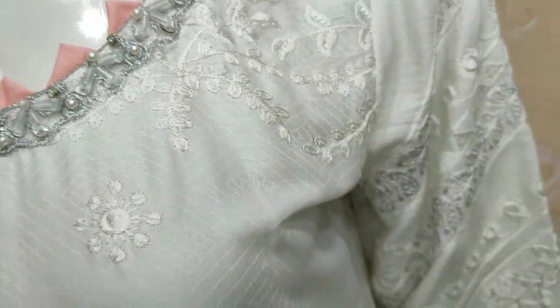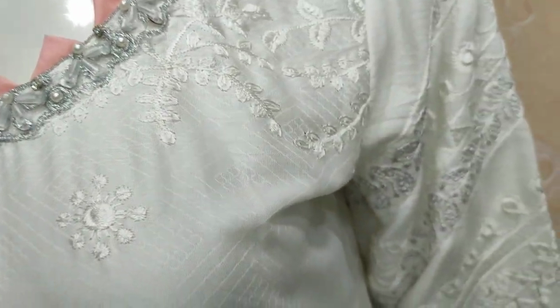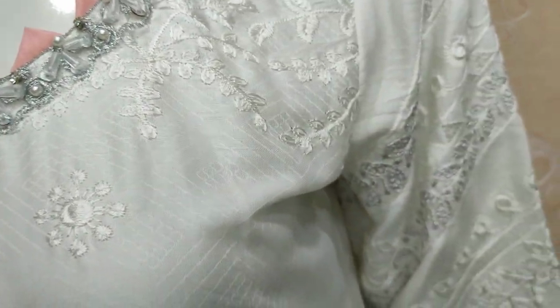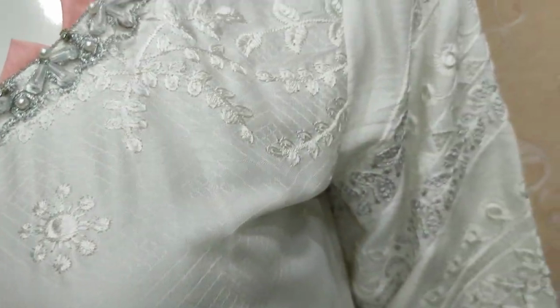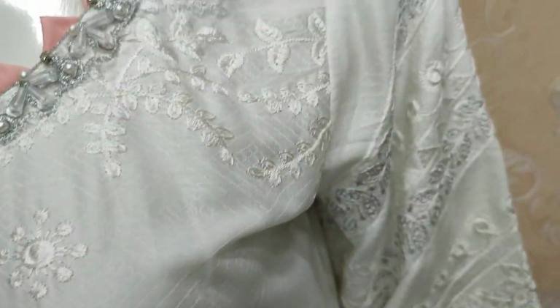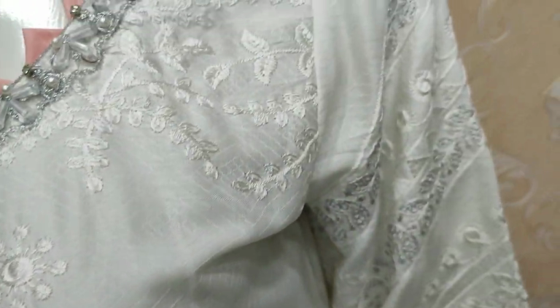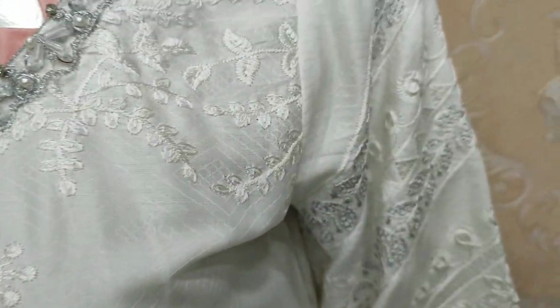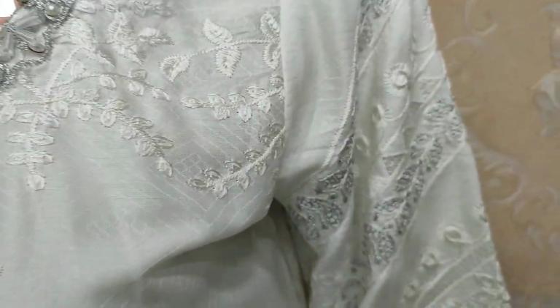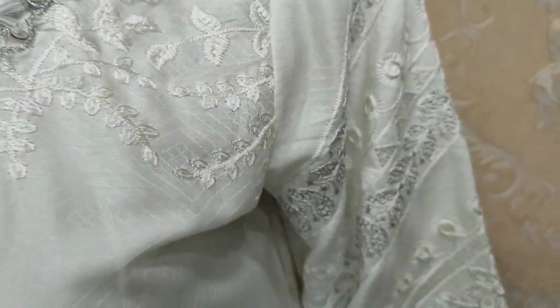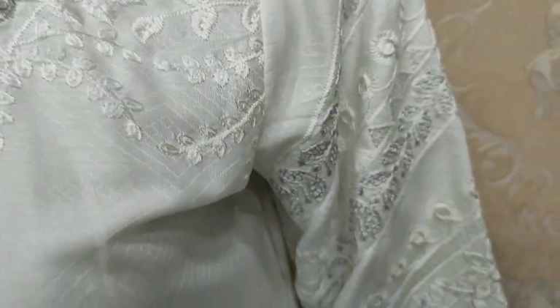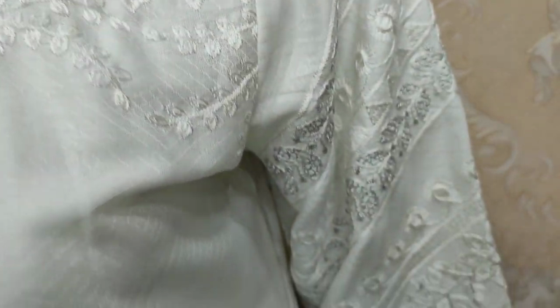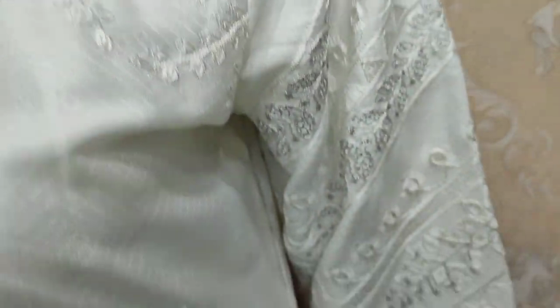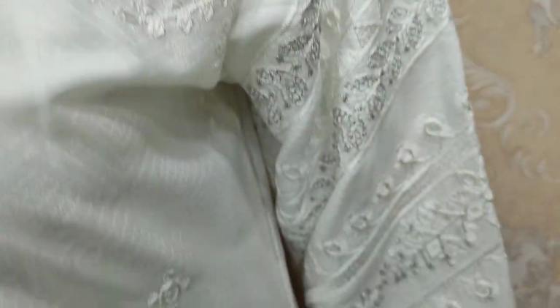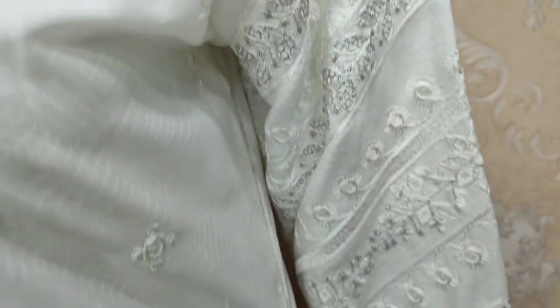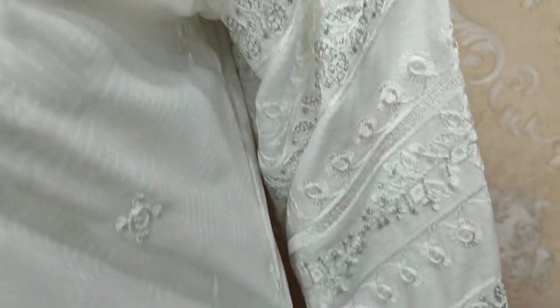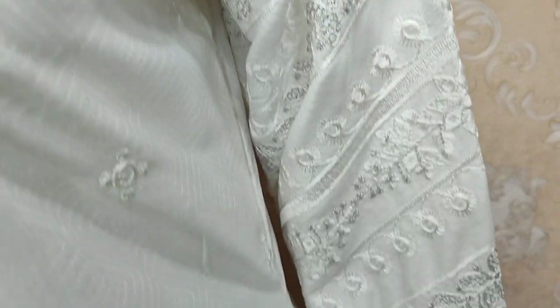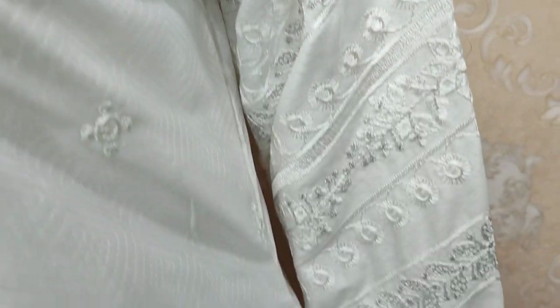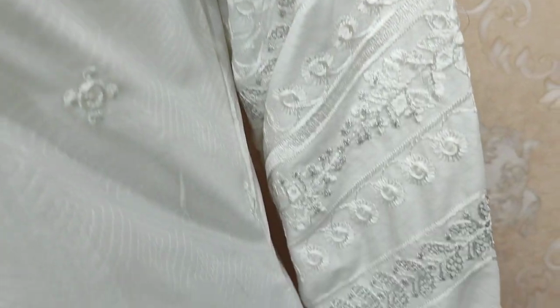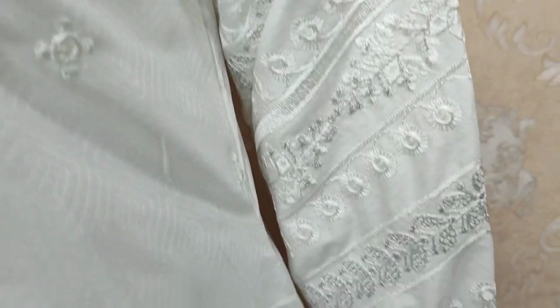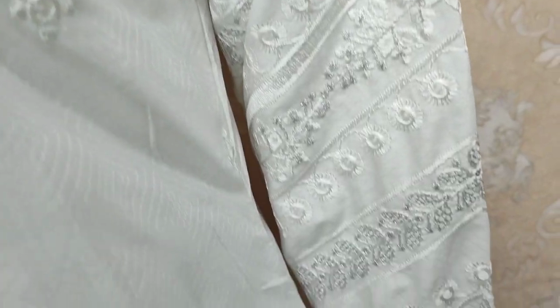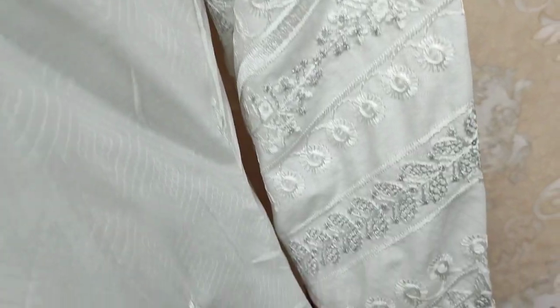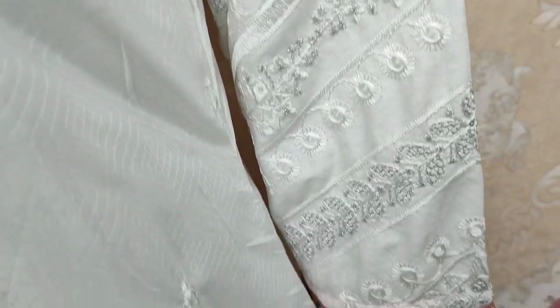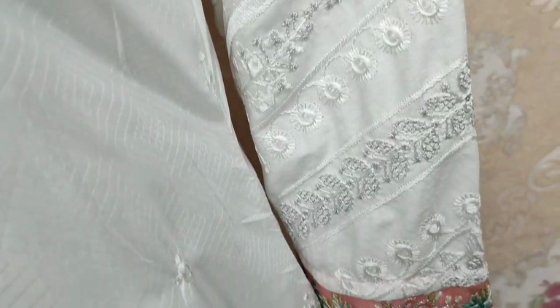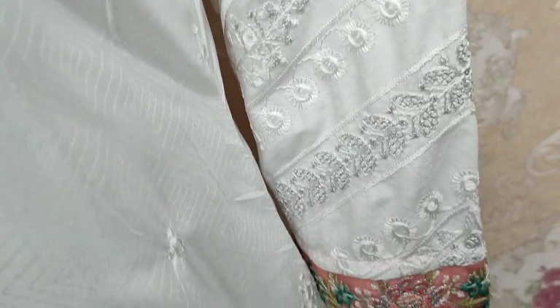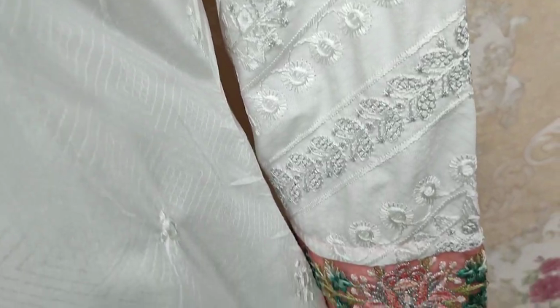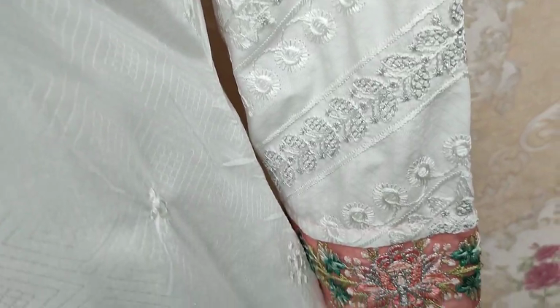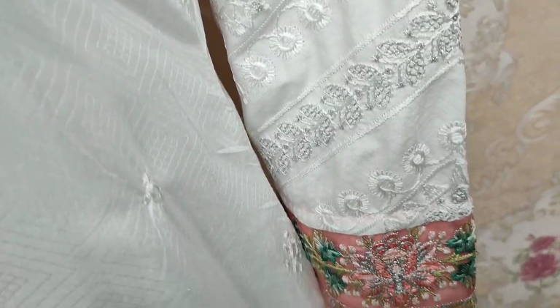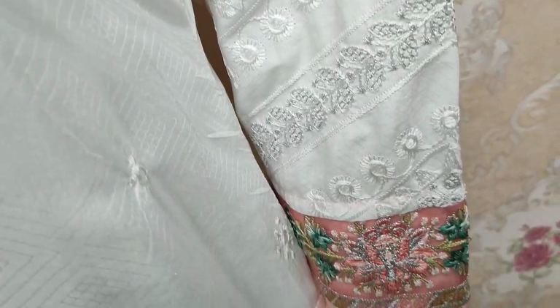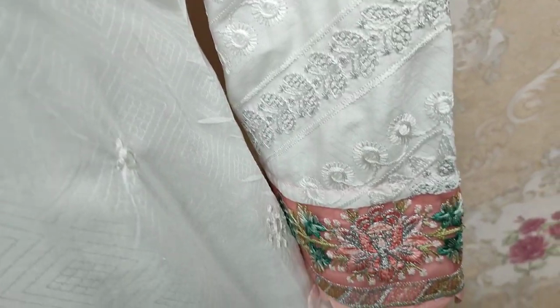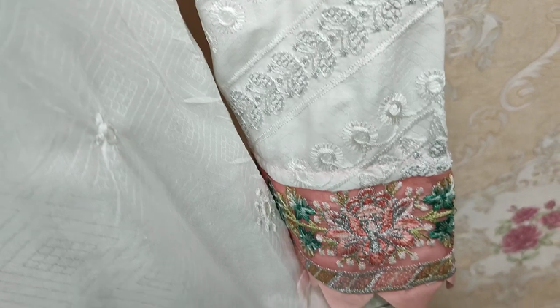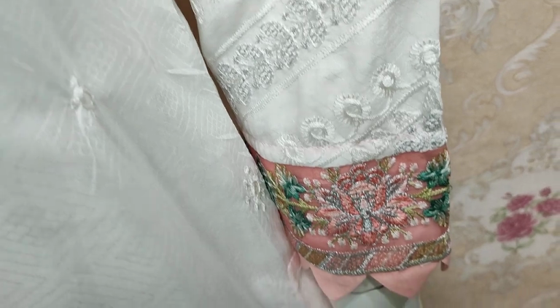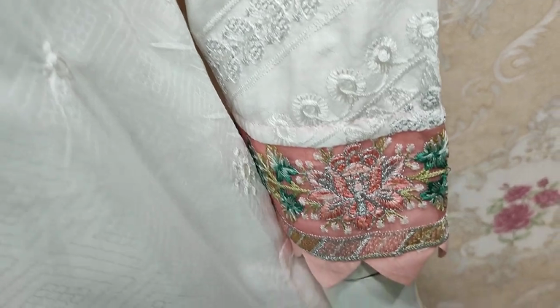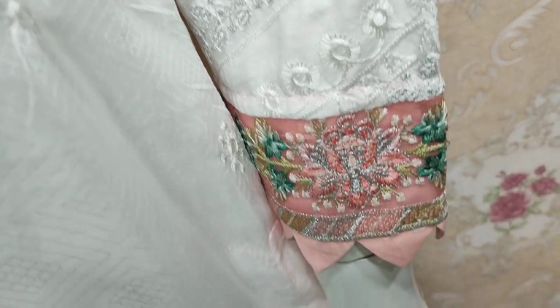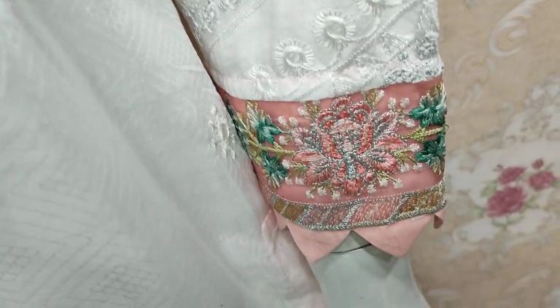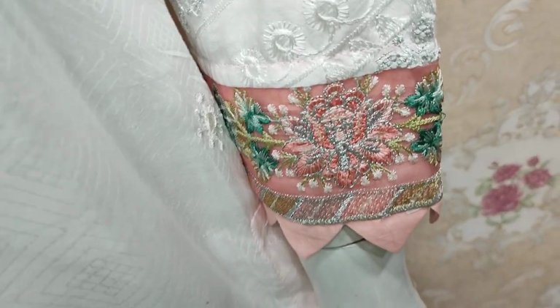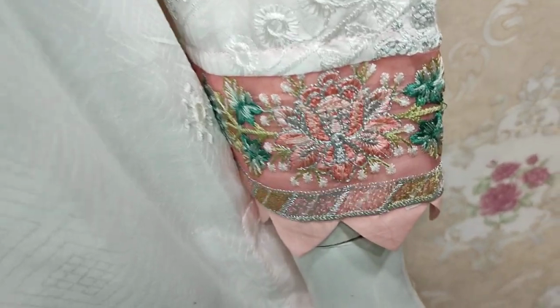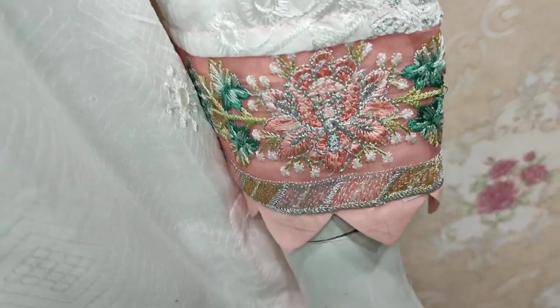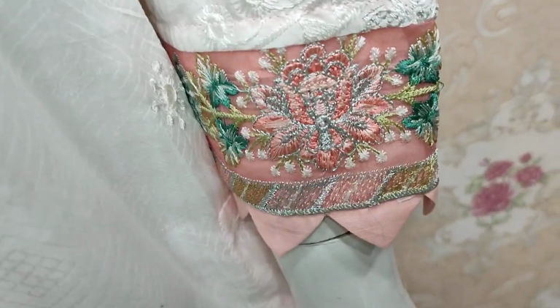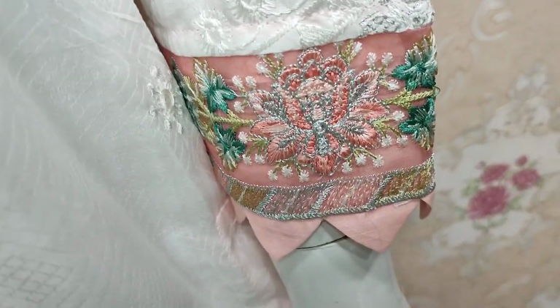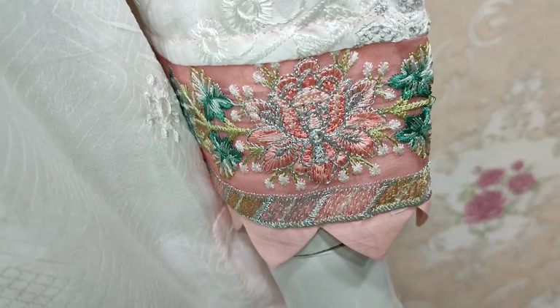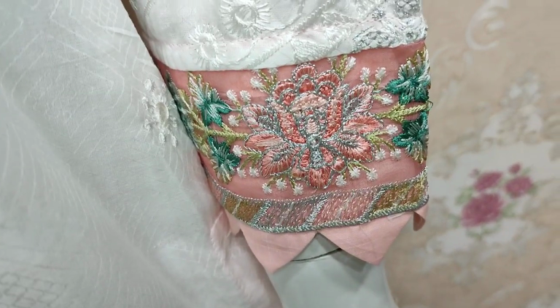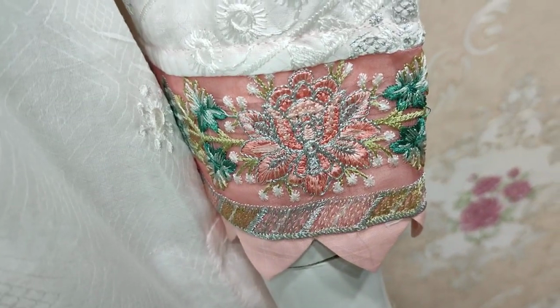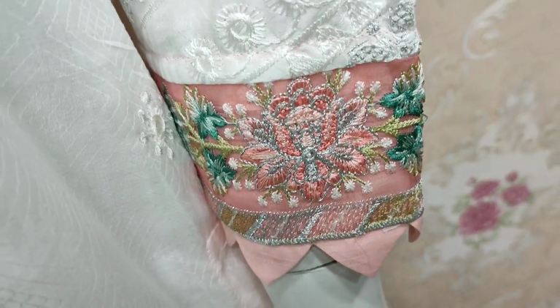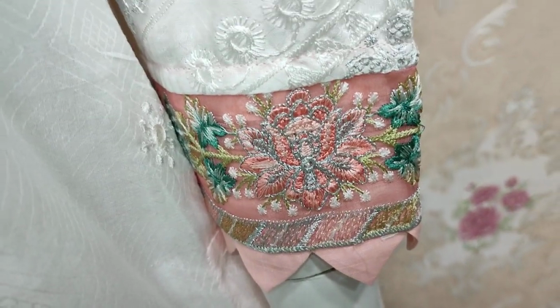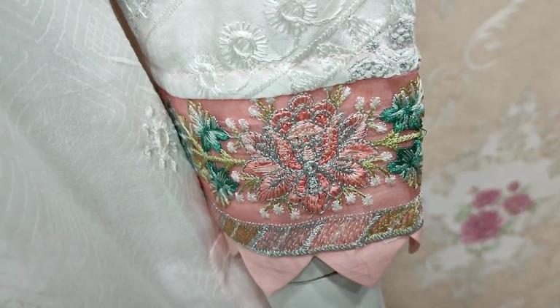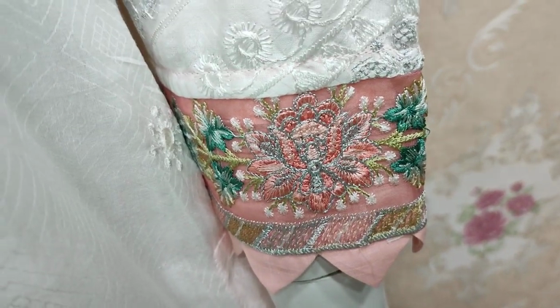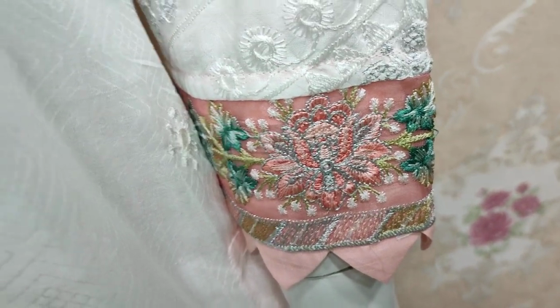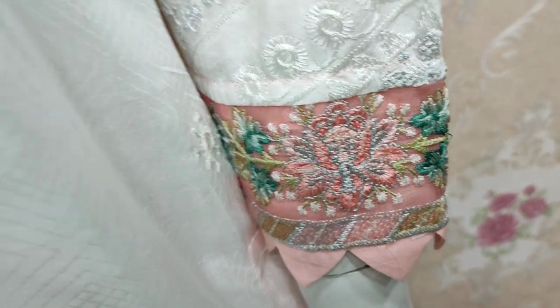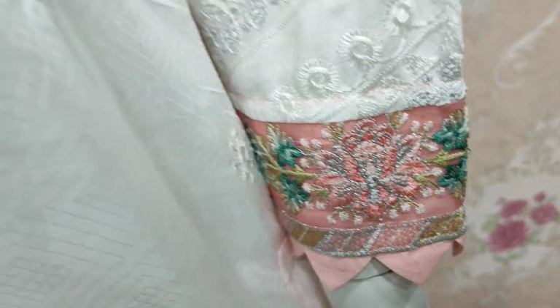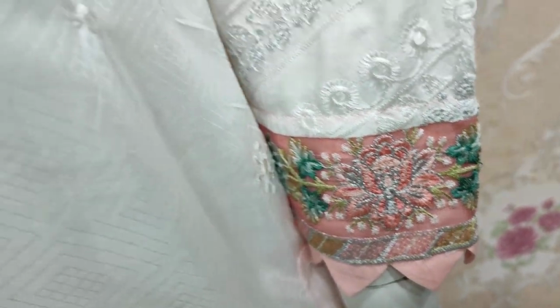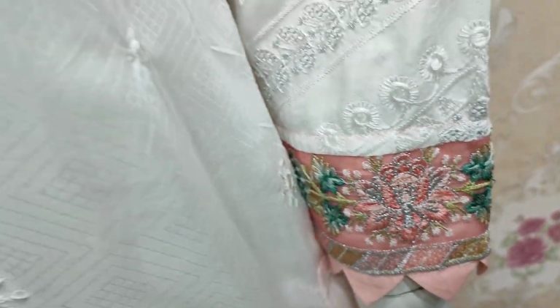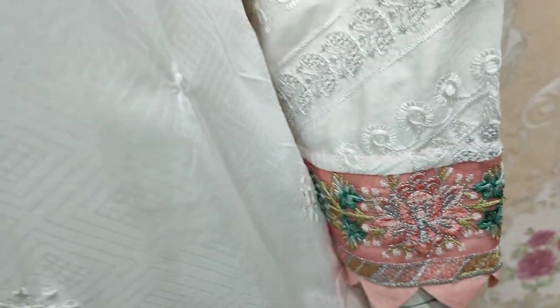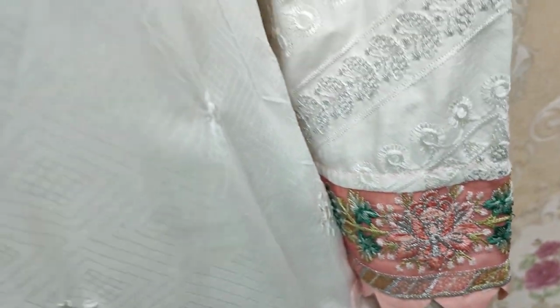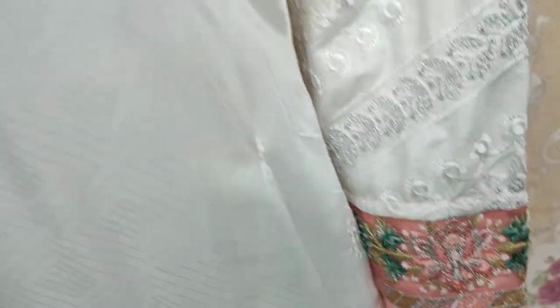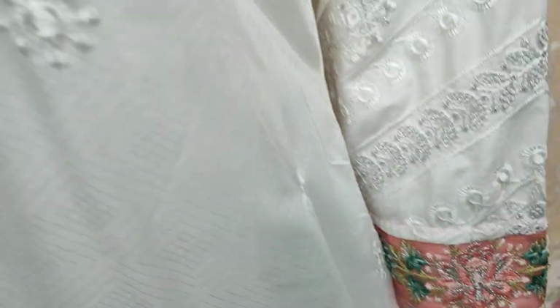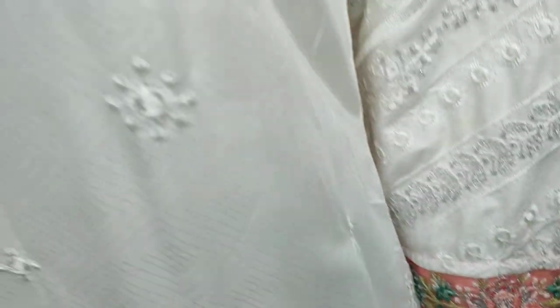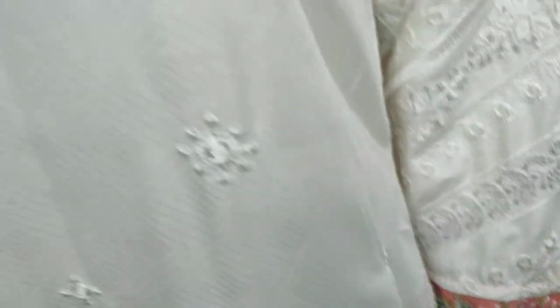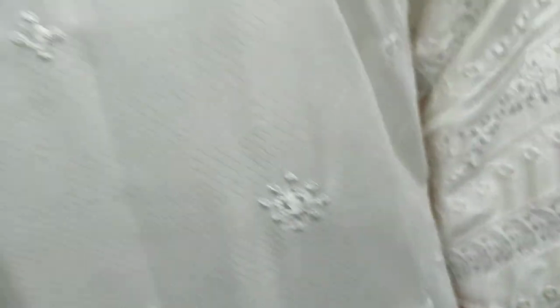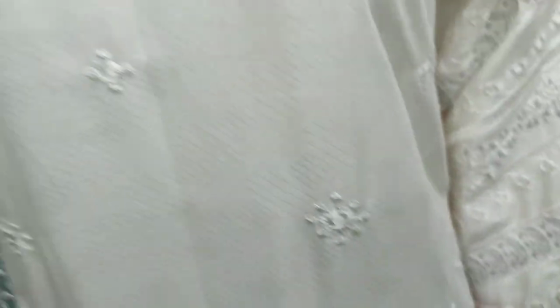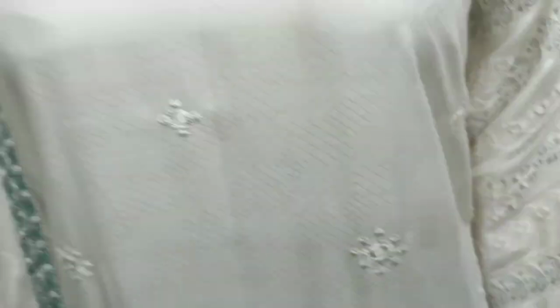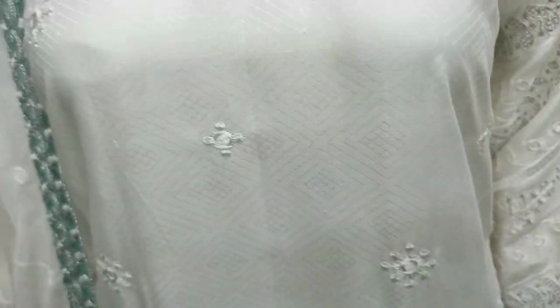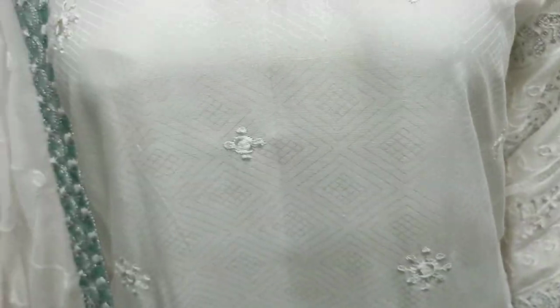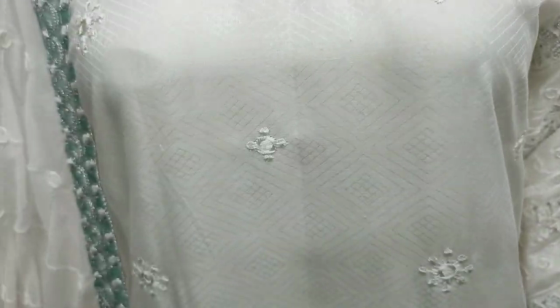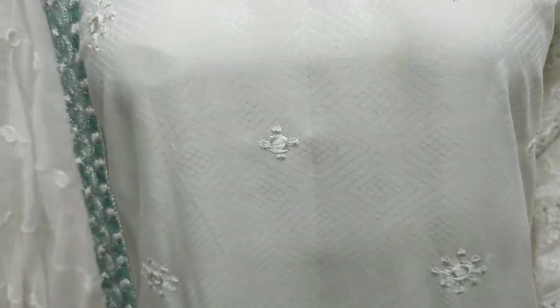With handwear stitching. These are embroidered sleeves. This is made in self print fabric.